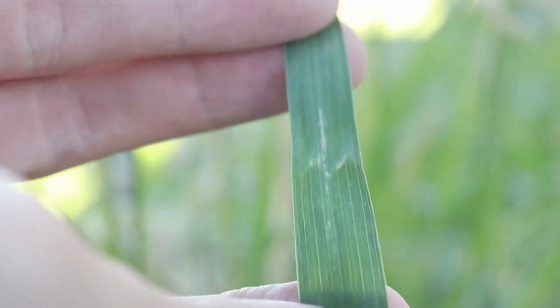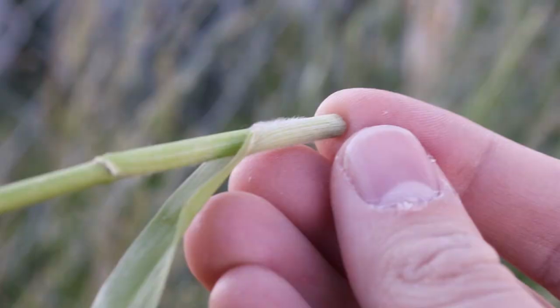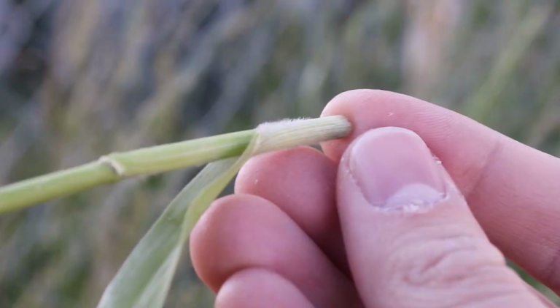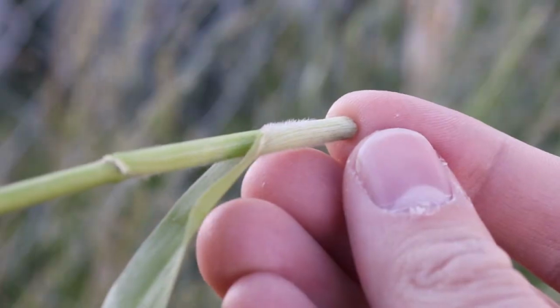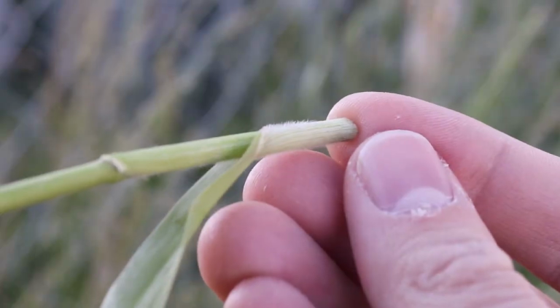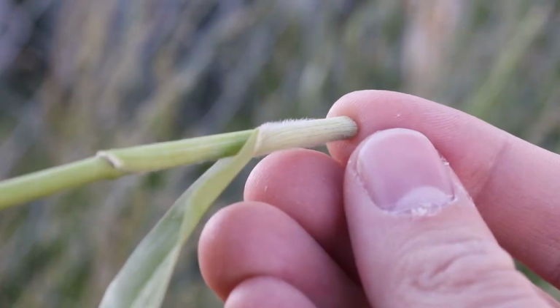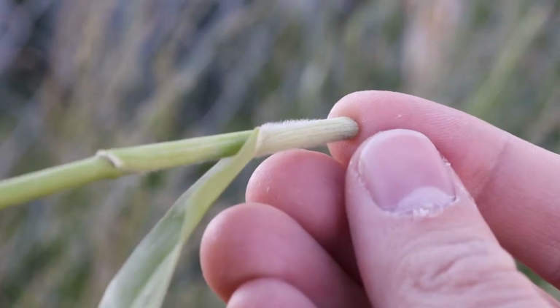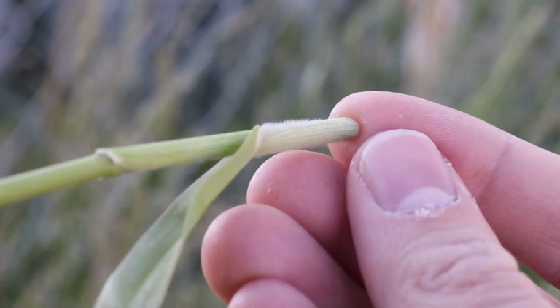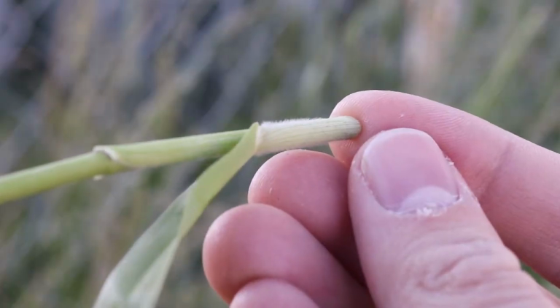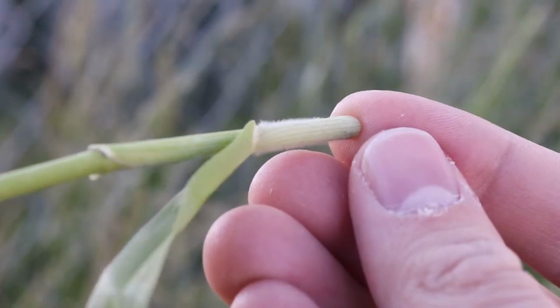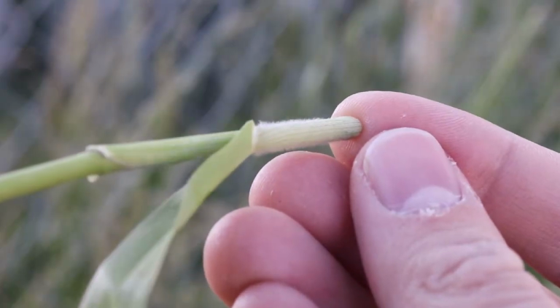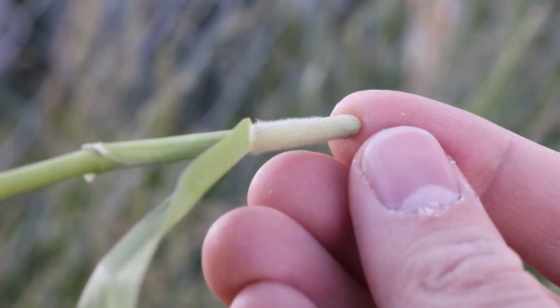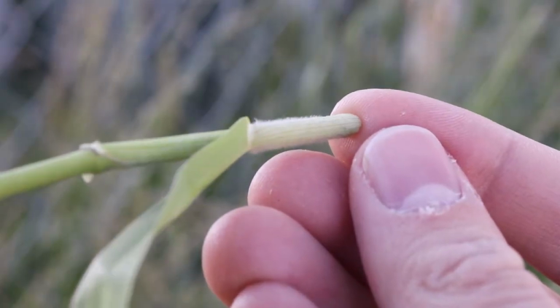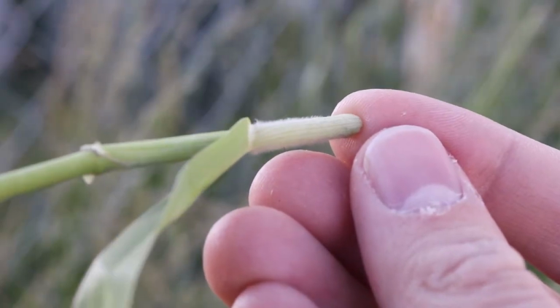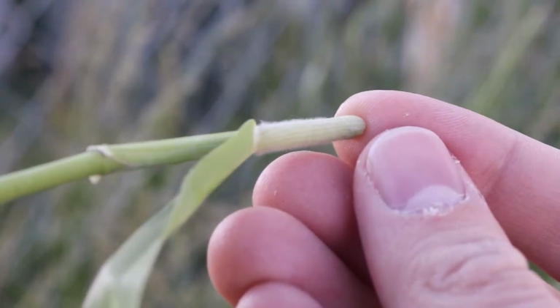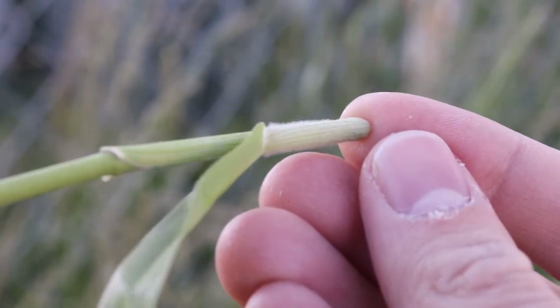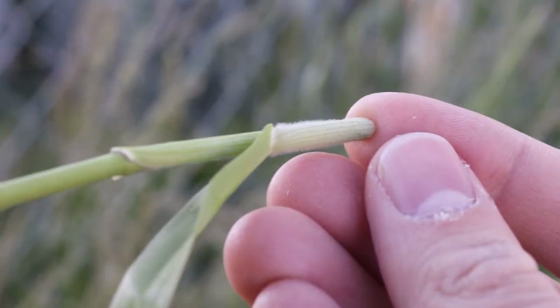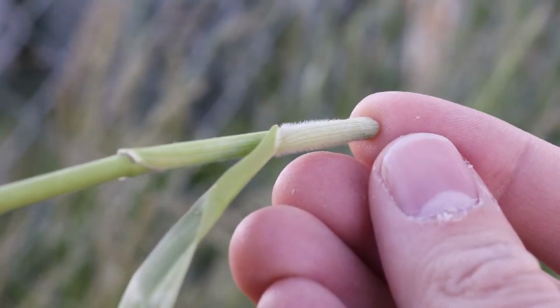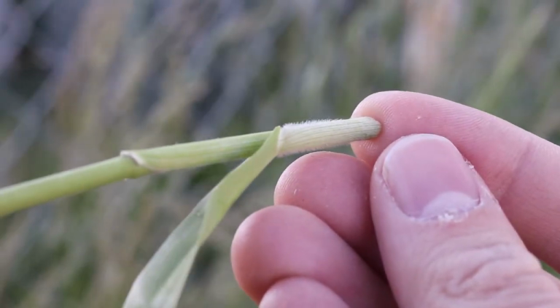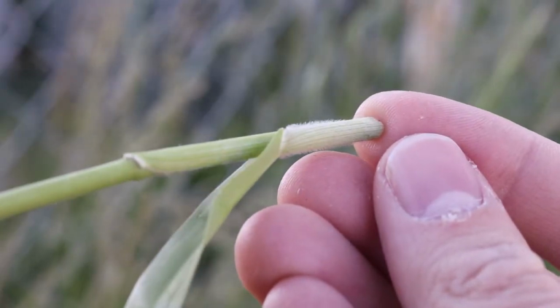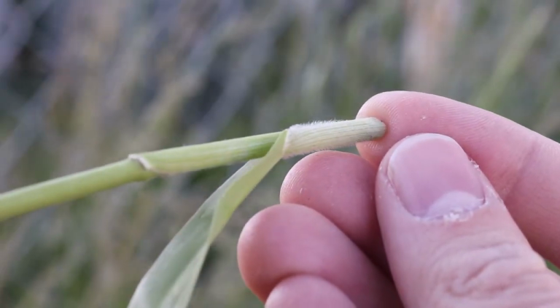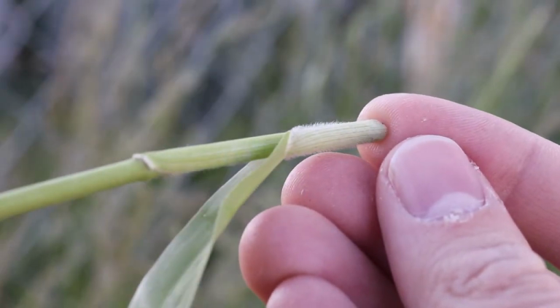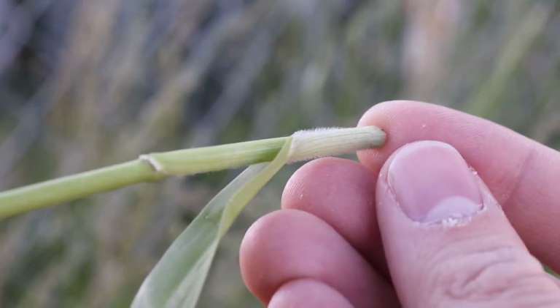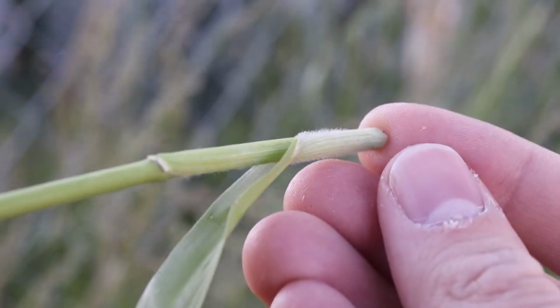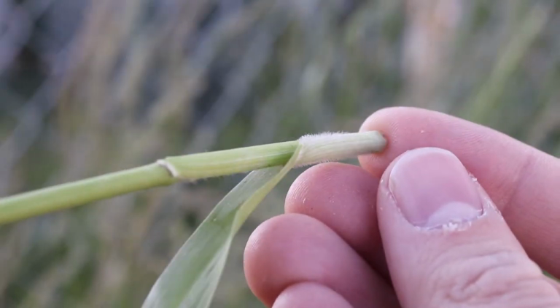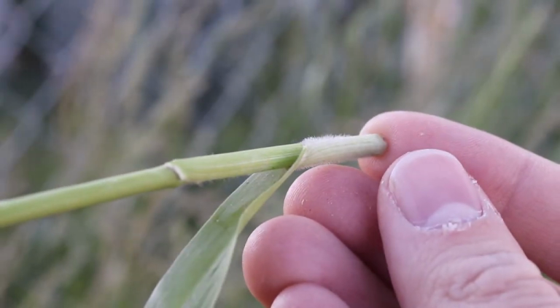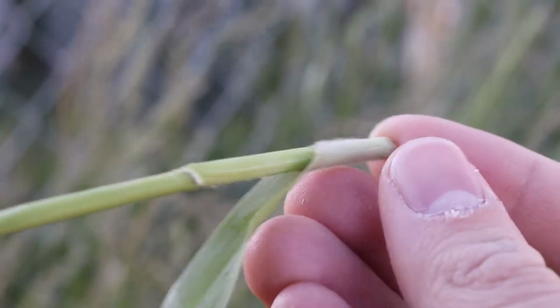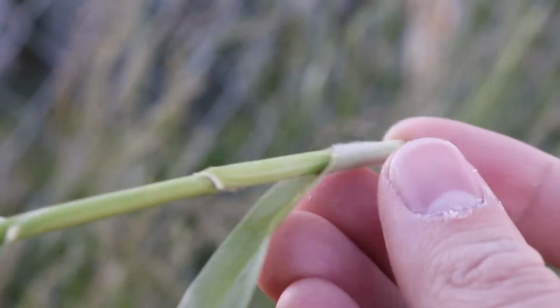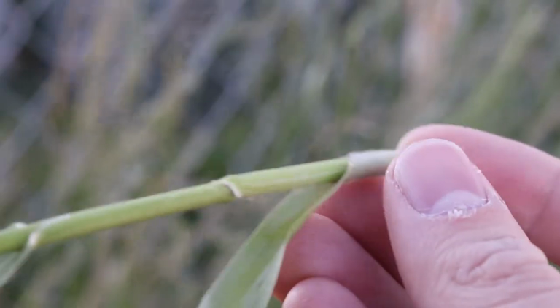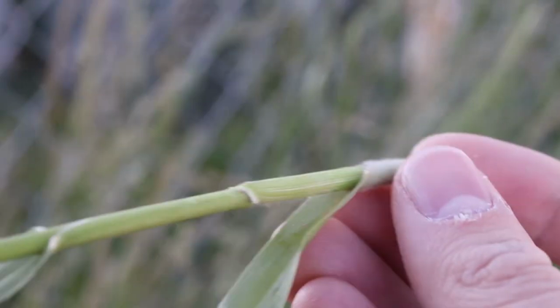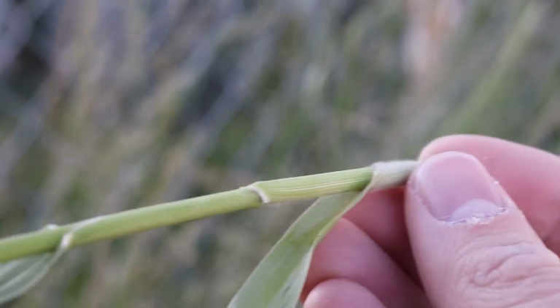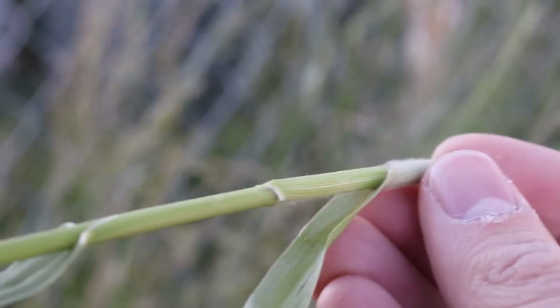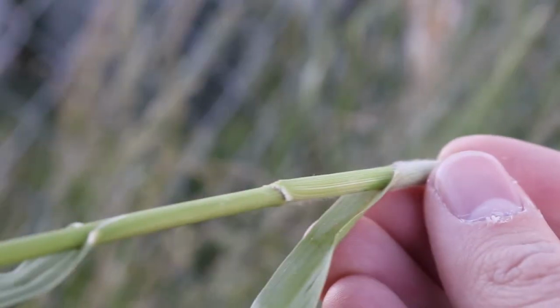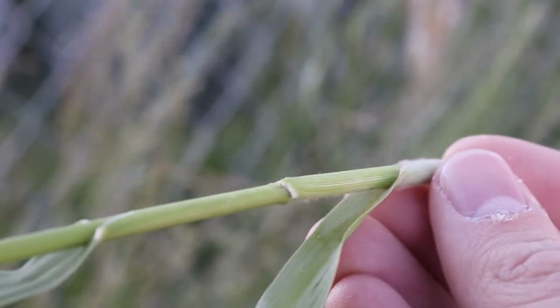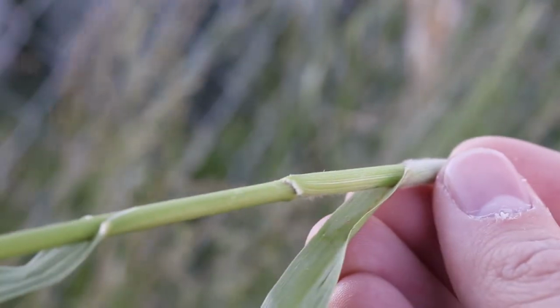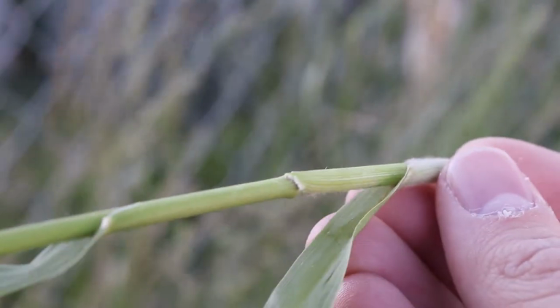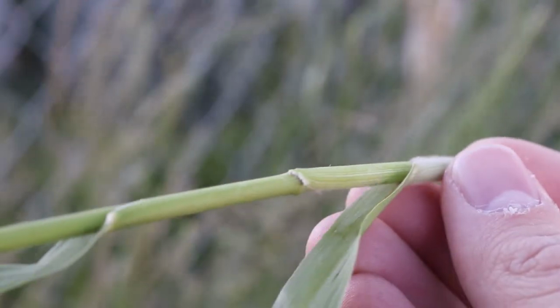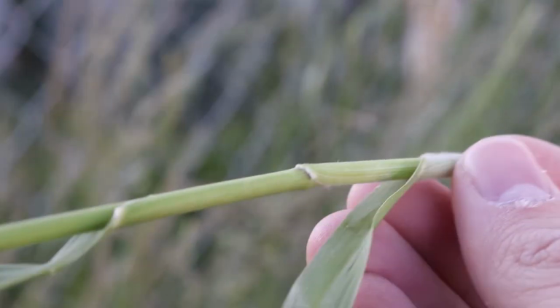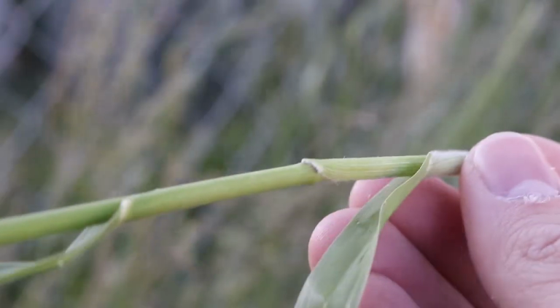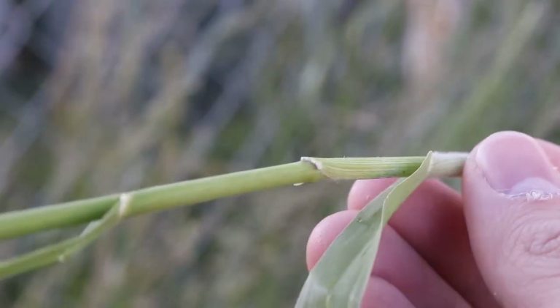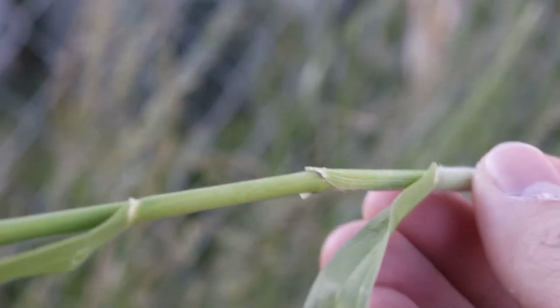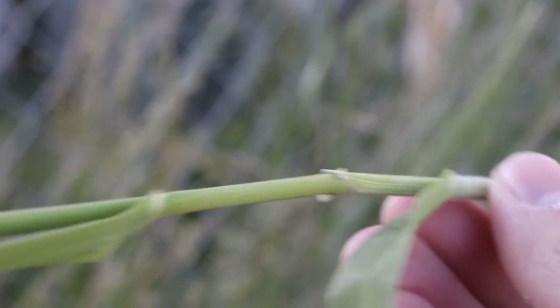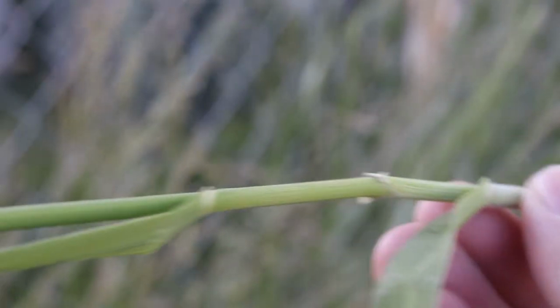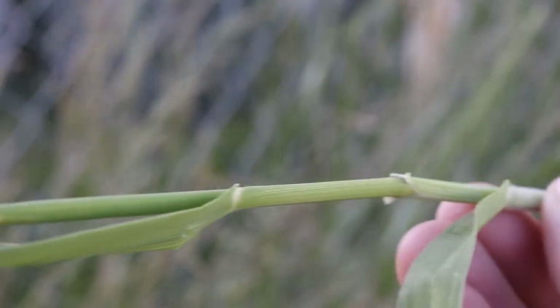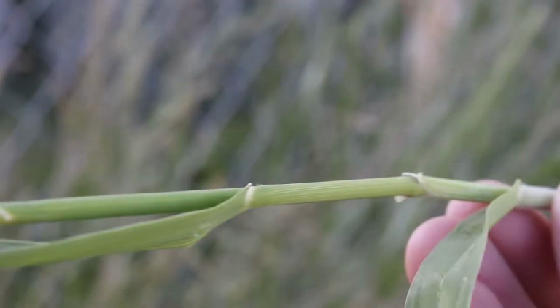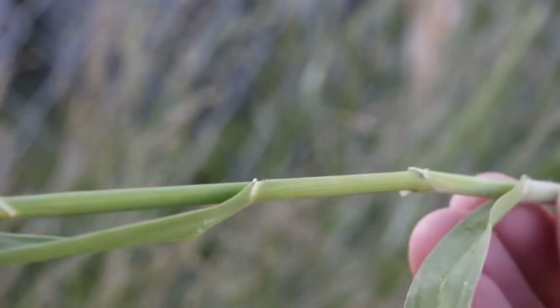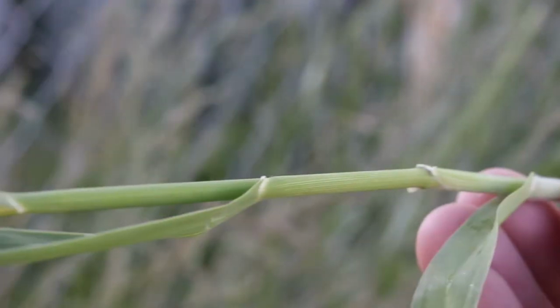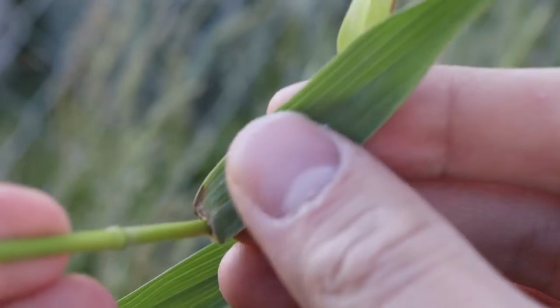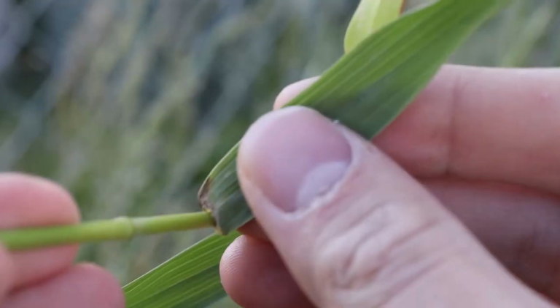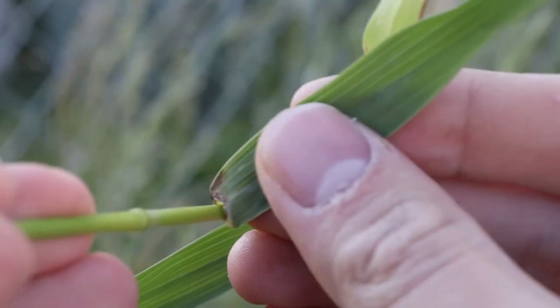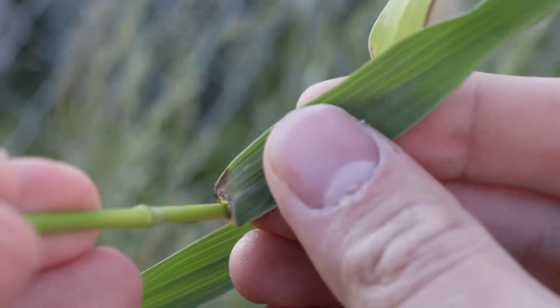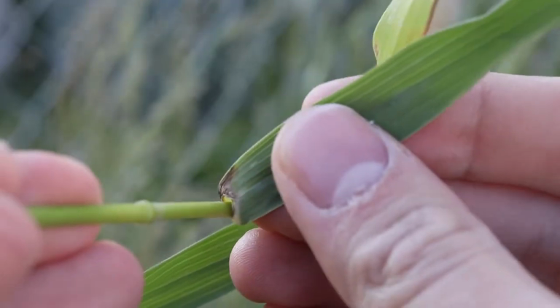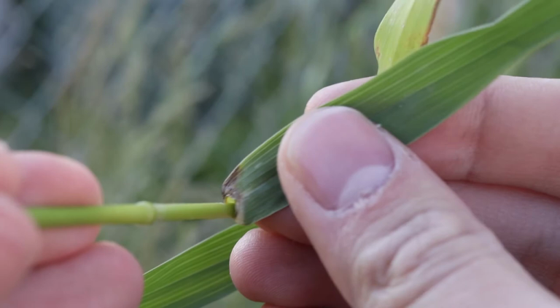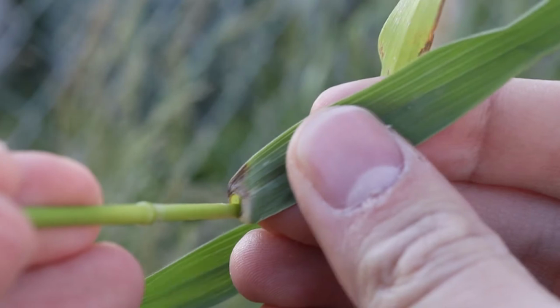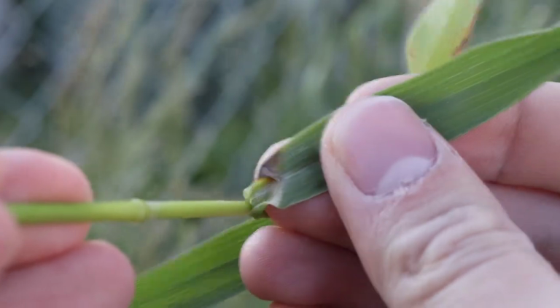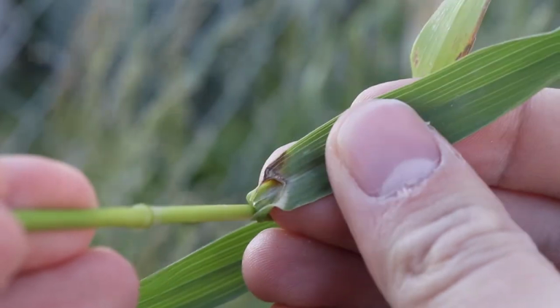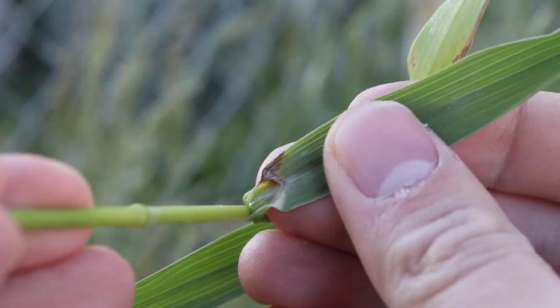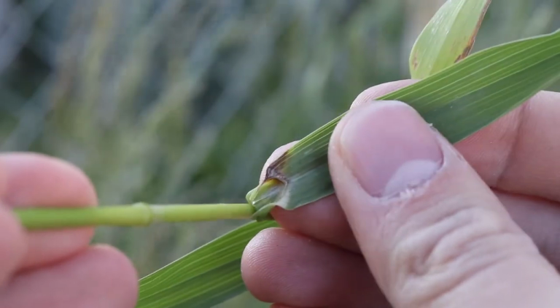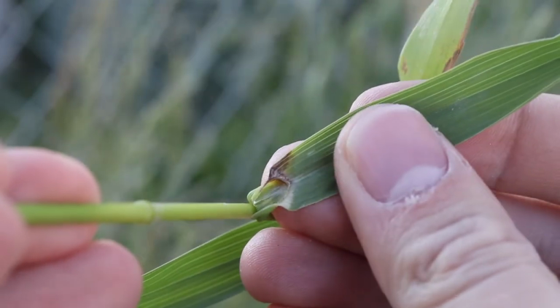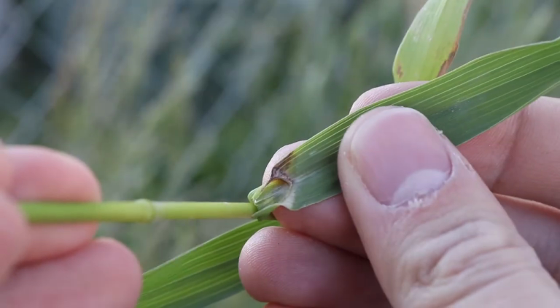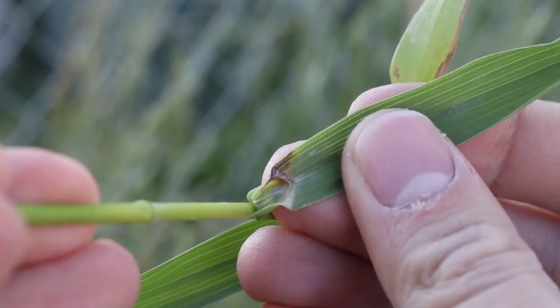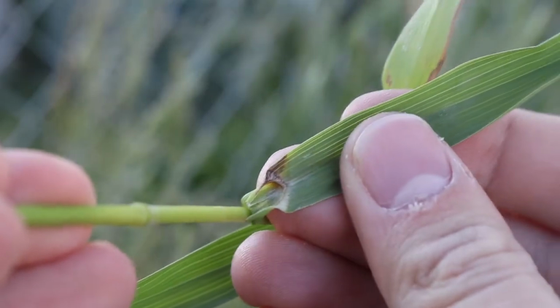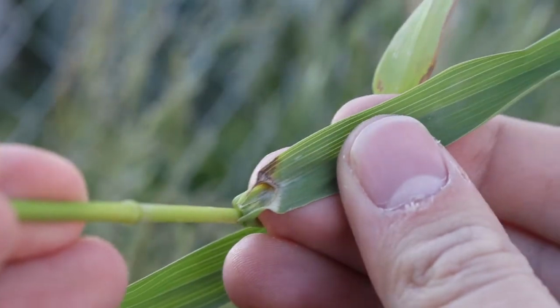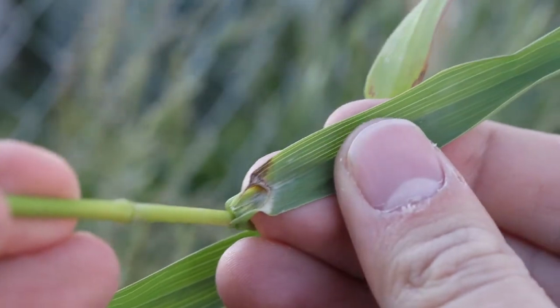The lower sheaths are hairy, while the leaves are rolled in the bud, lack auricles, and have small, rounded membranous ligules.